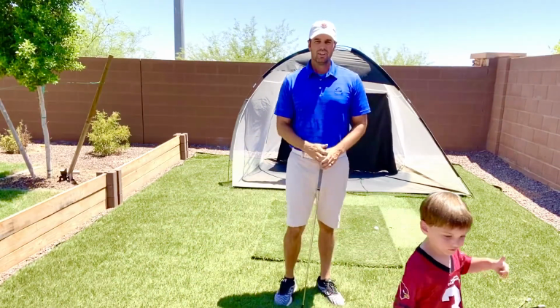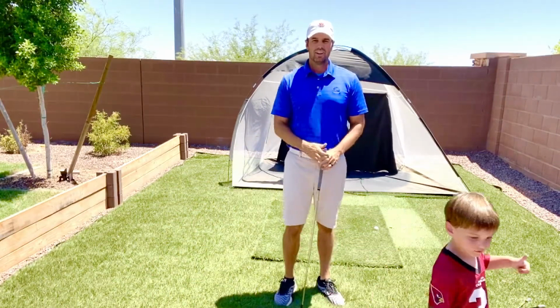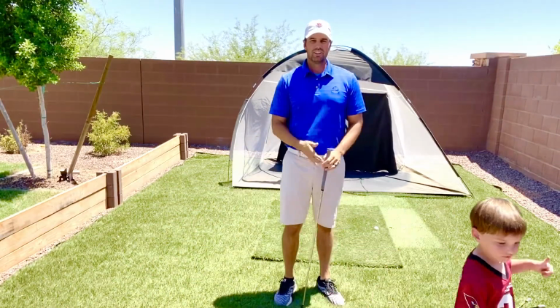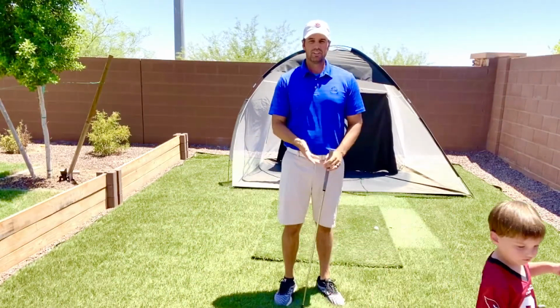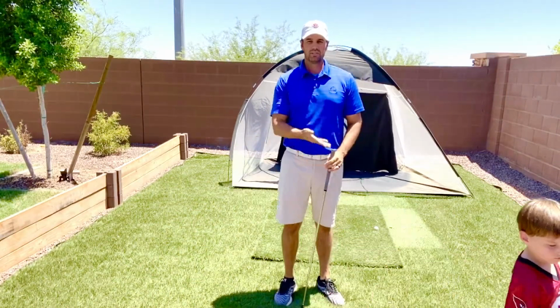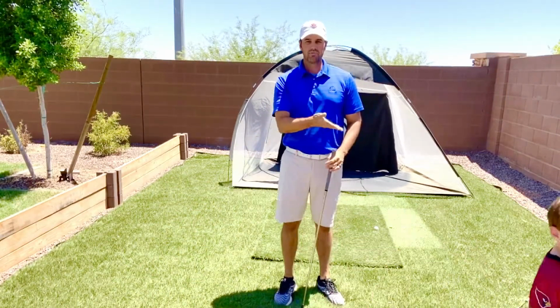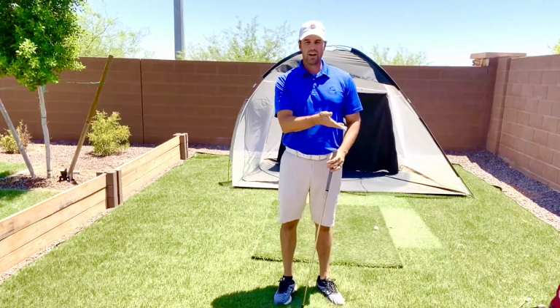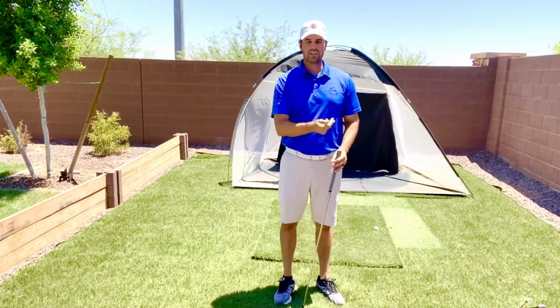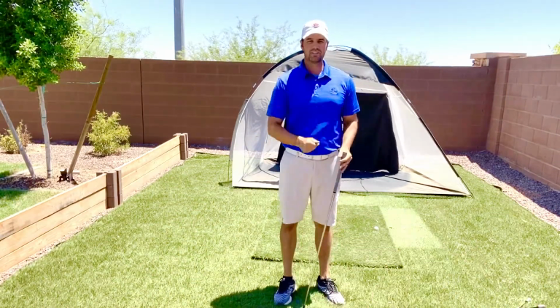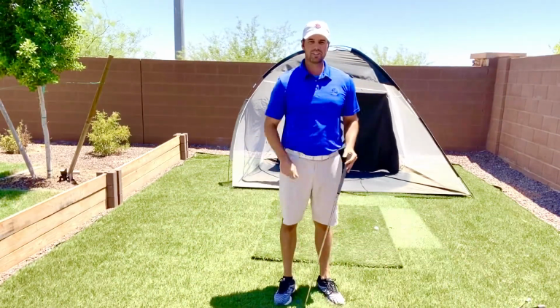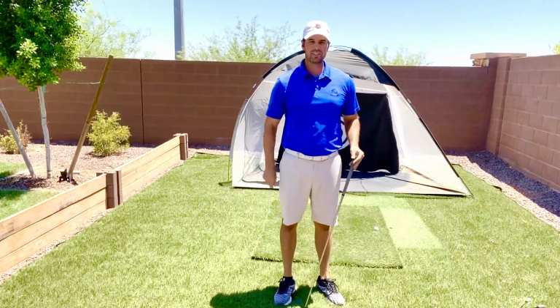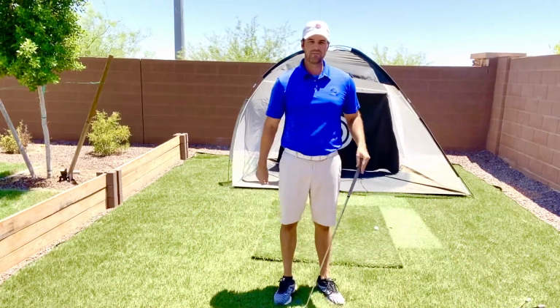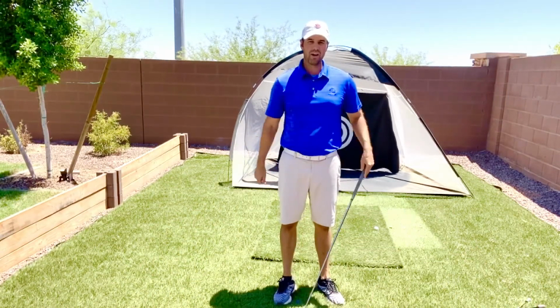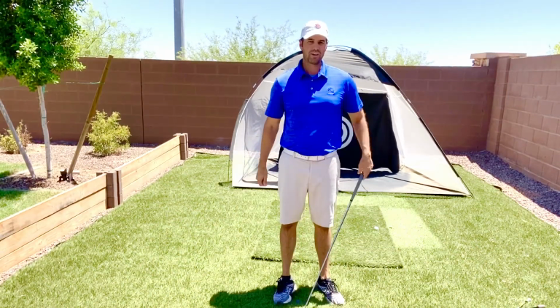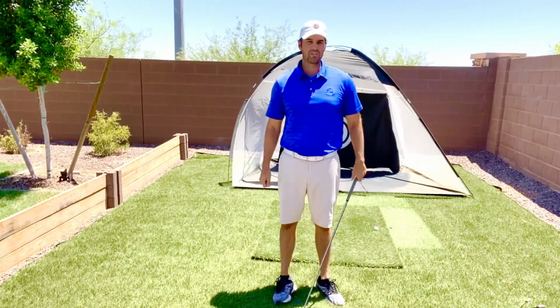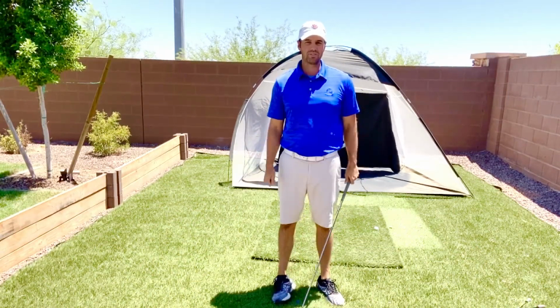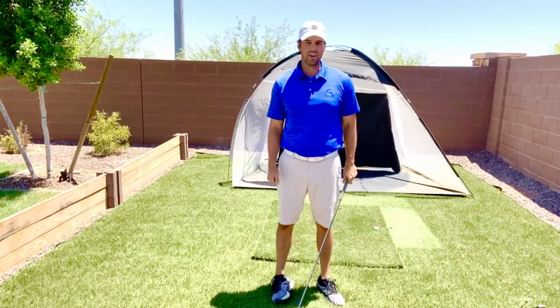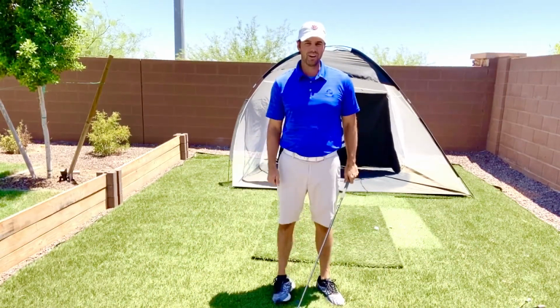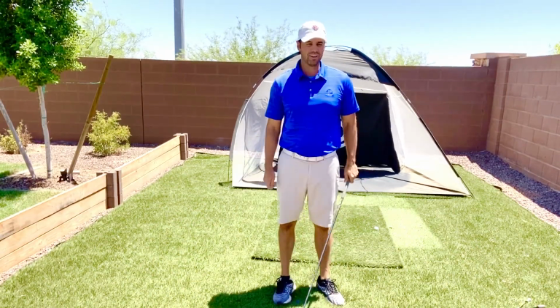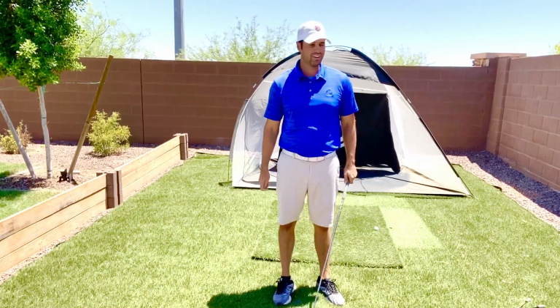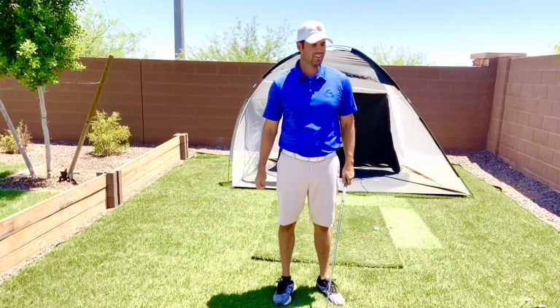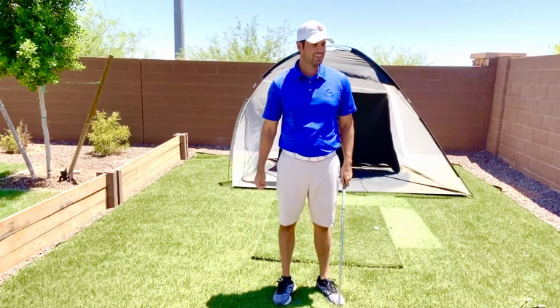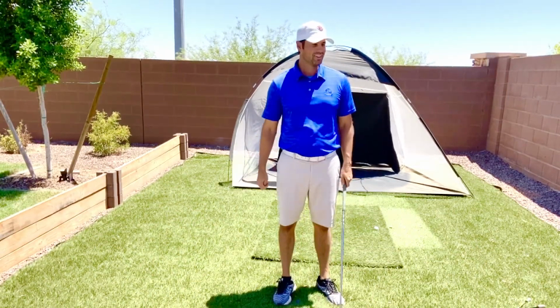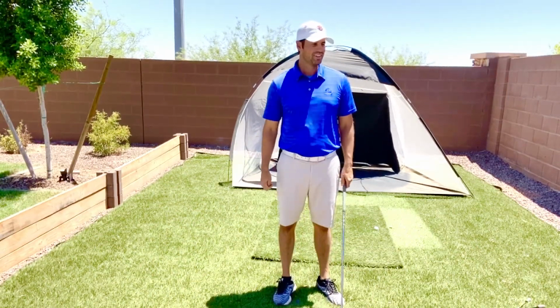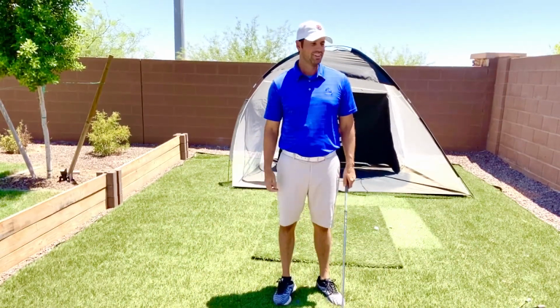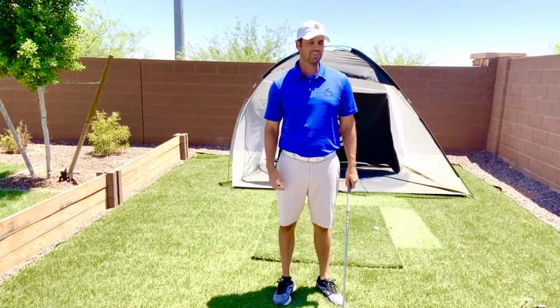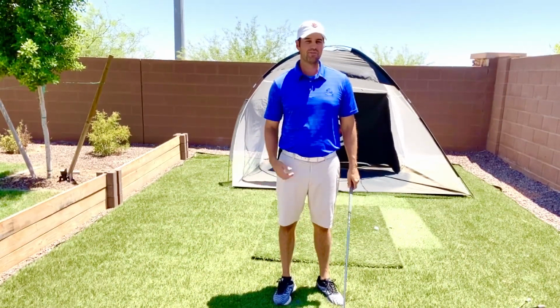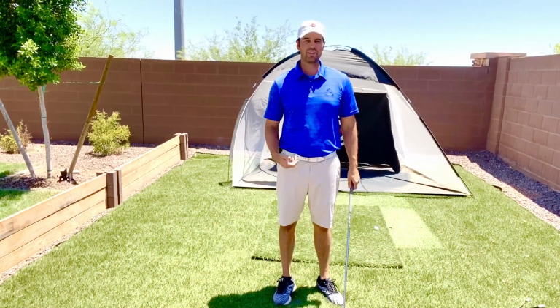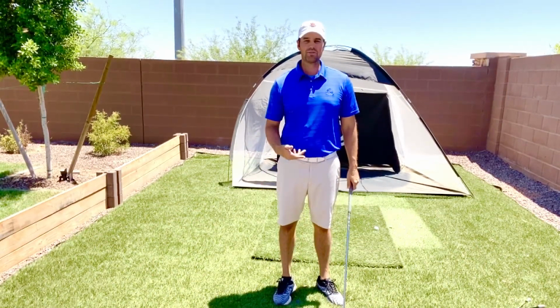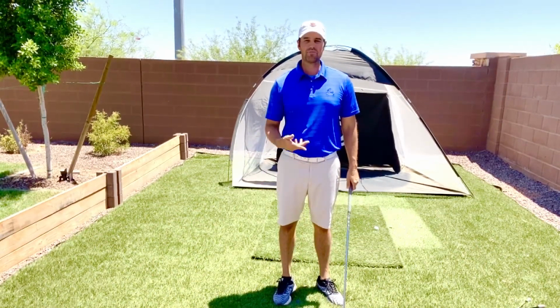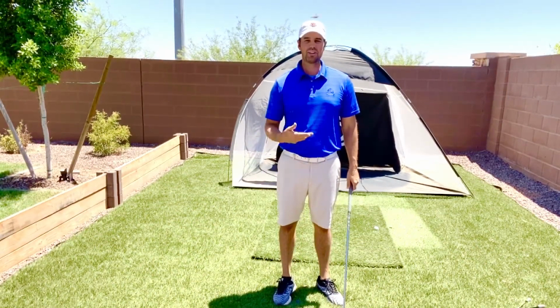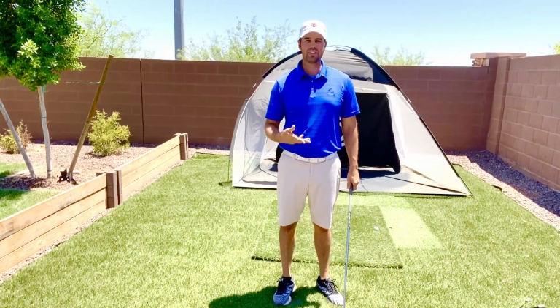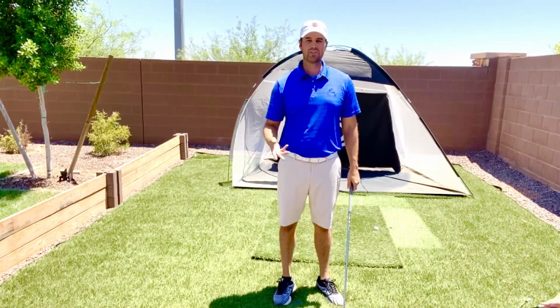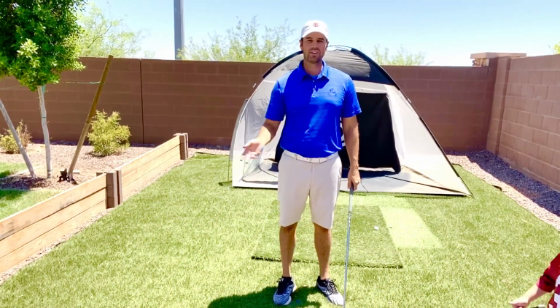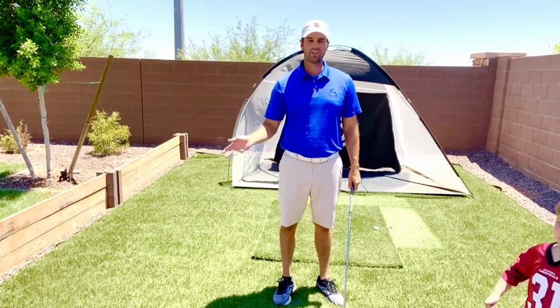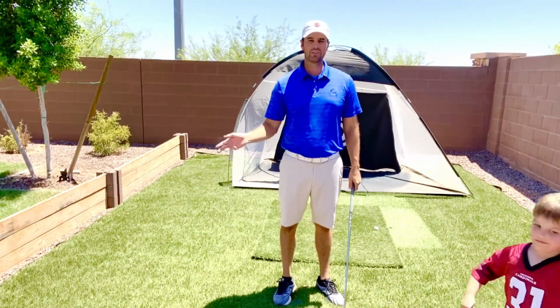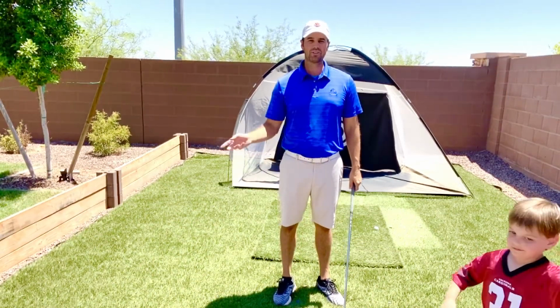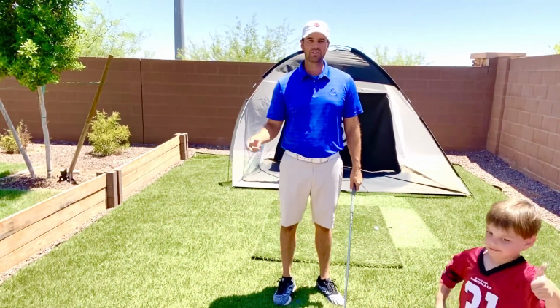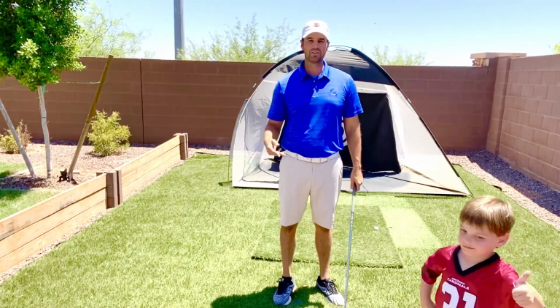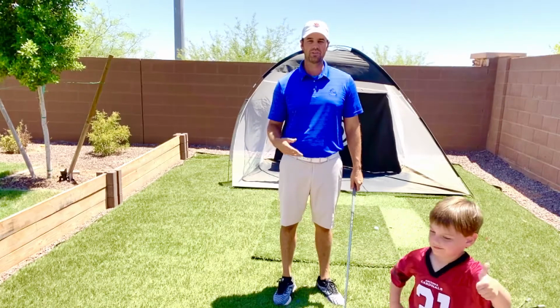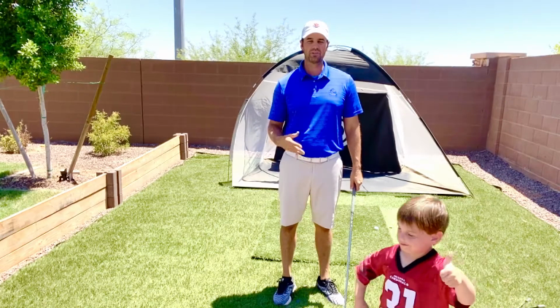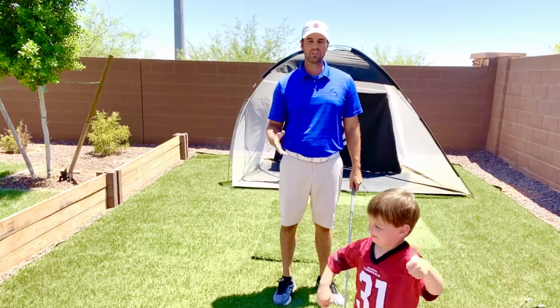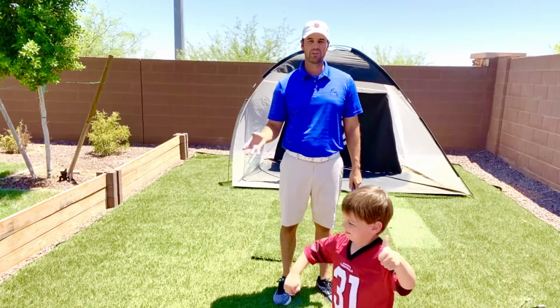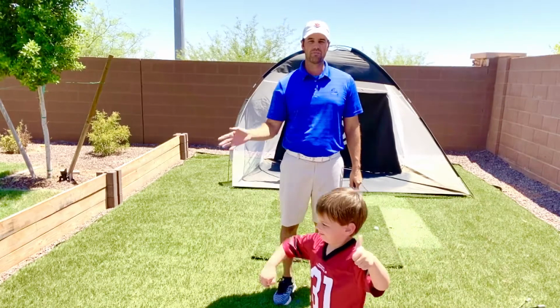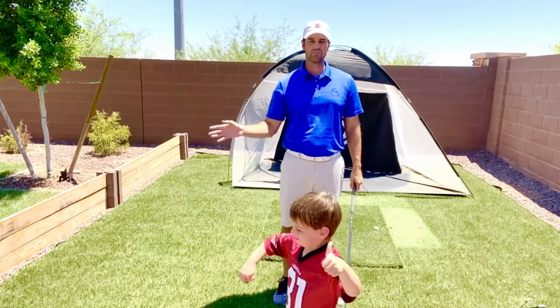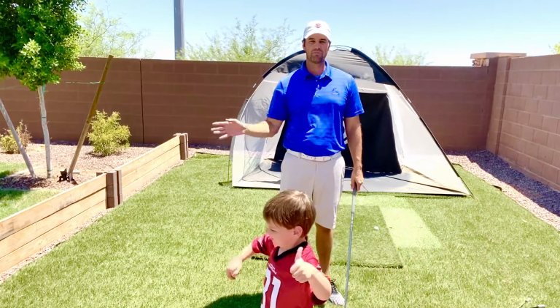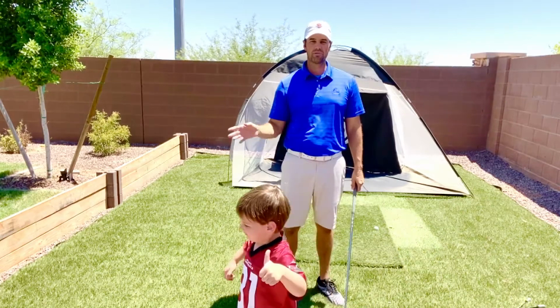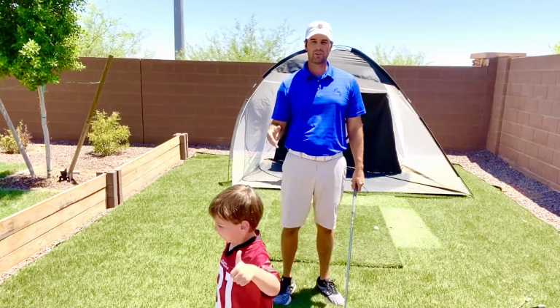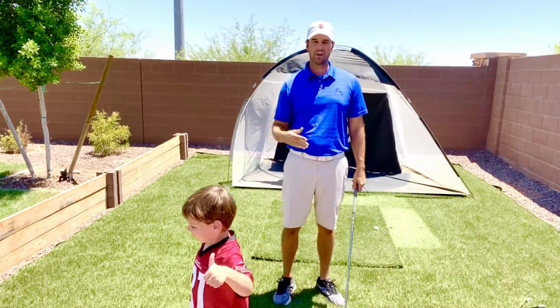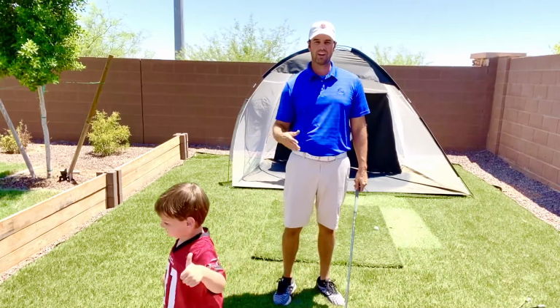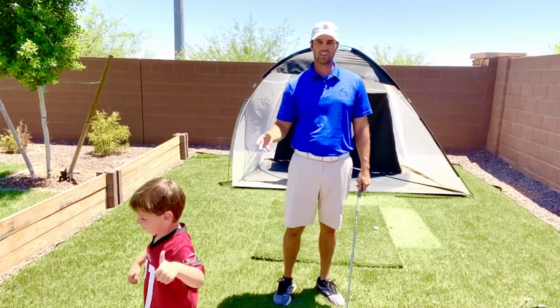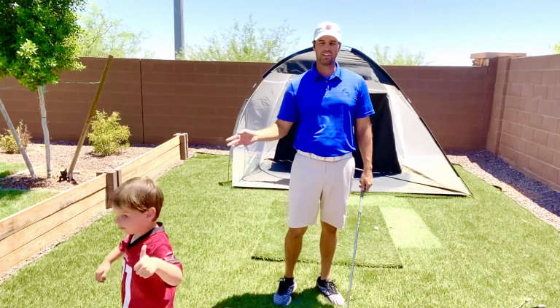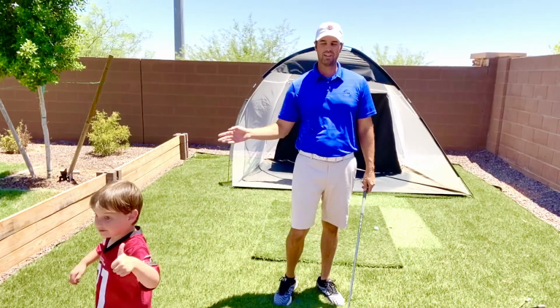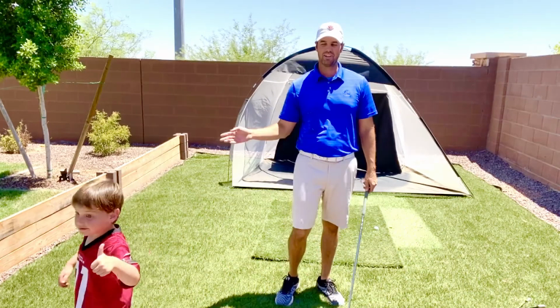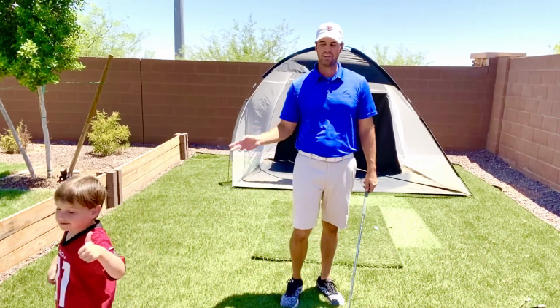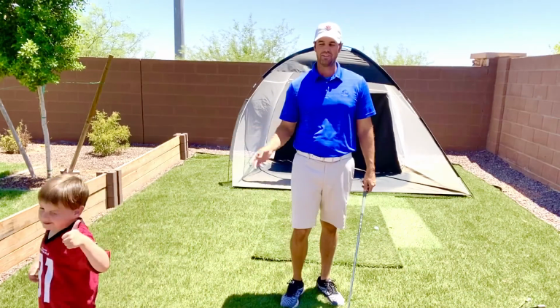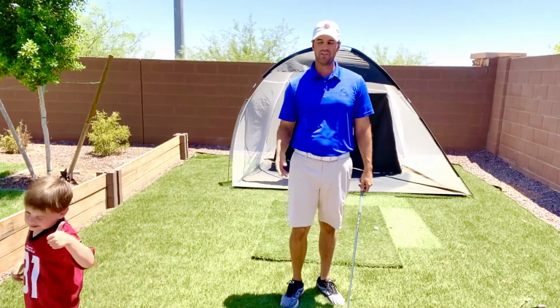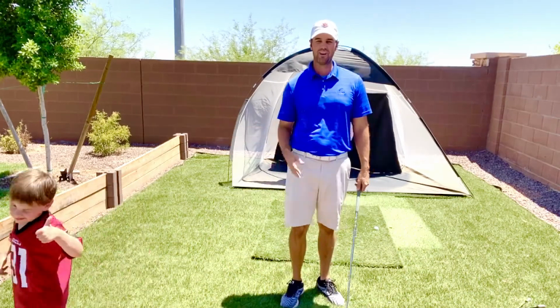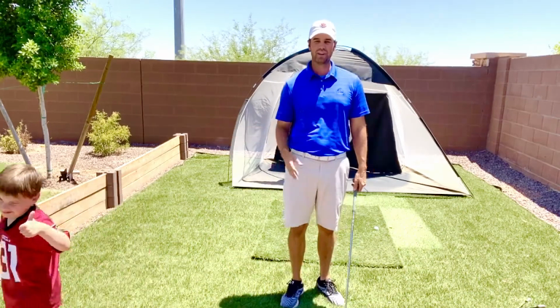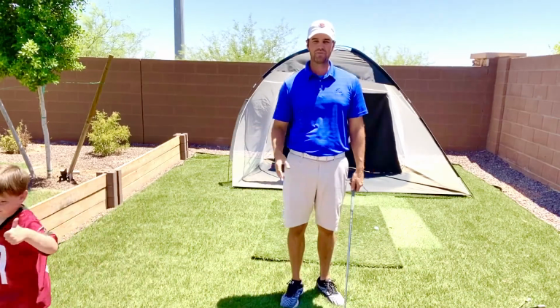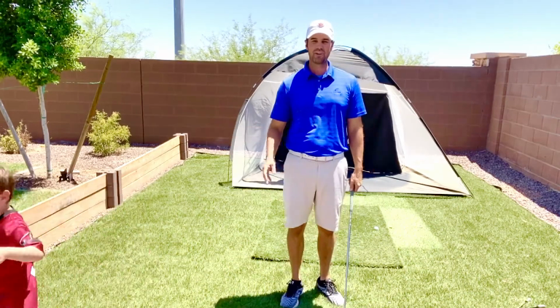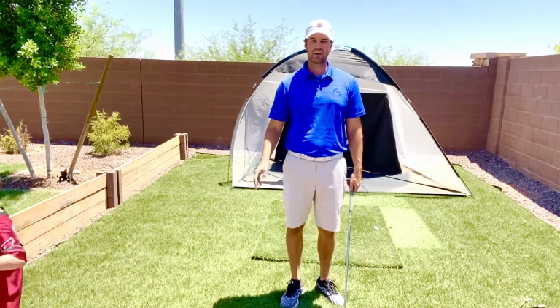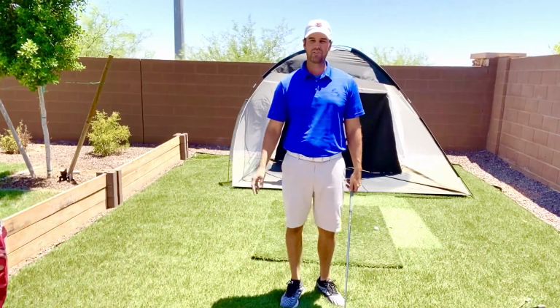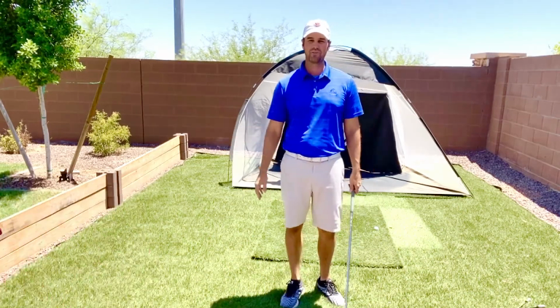This is my assistant, my son. He wanted to be in the video, so you'll see him periodically walking back and forth.